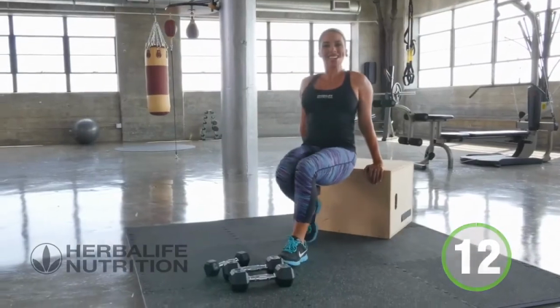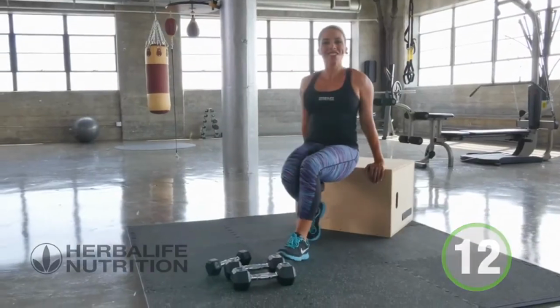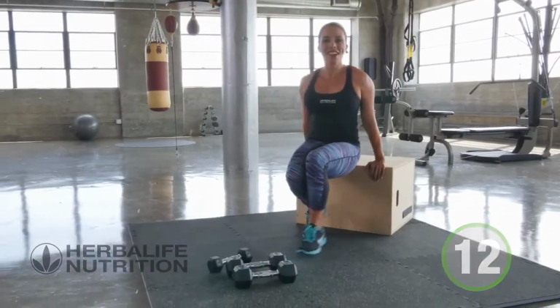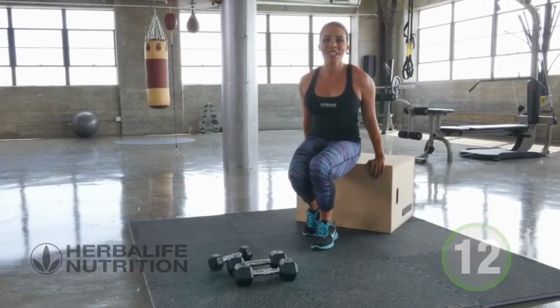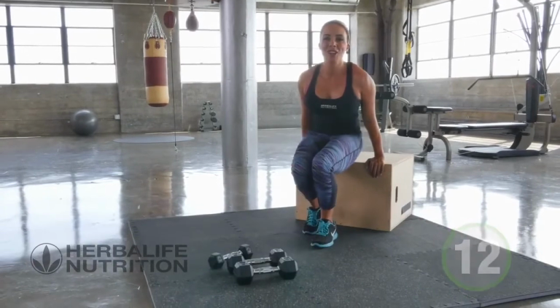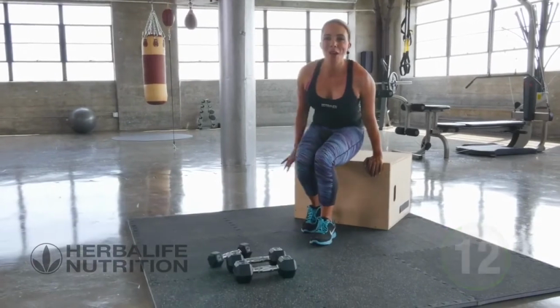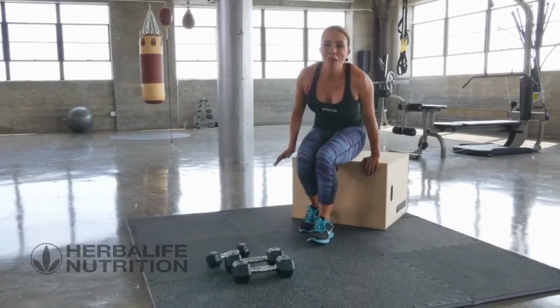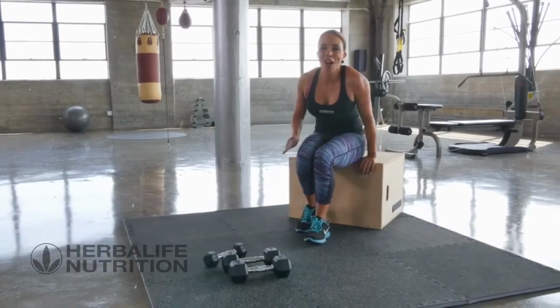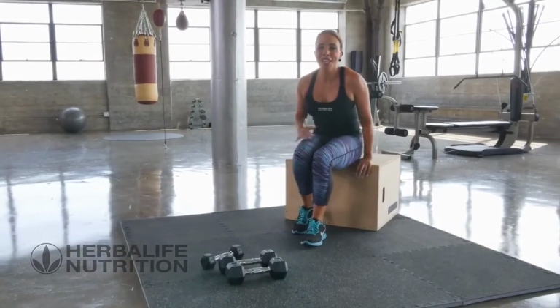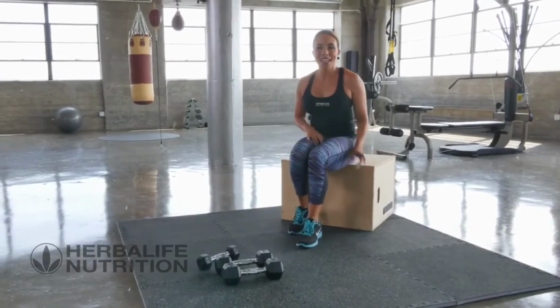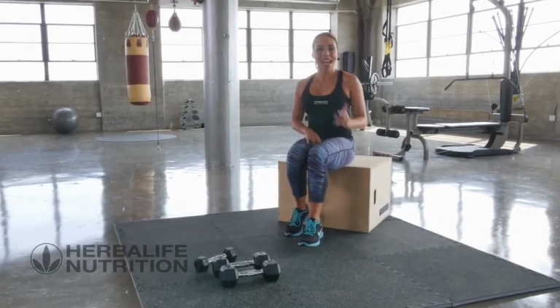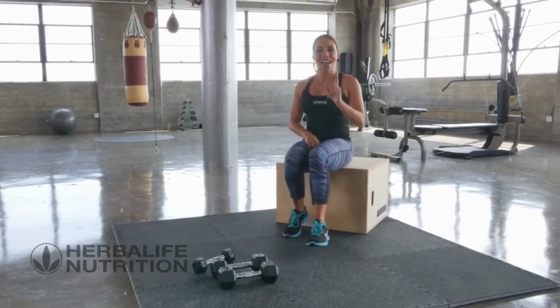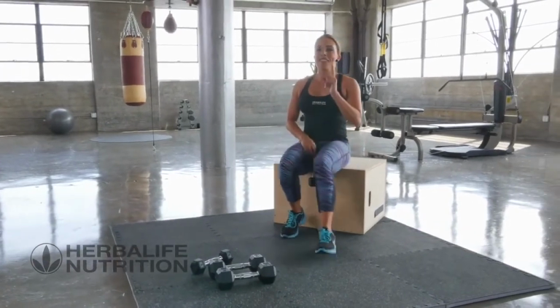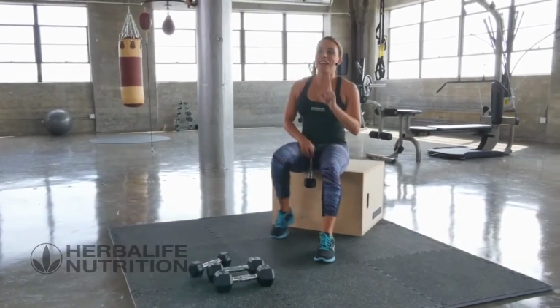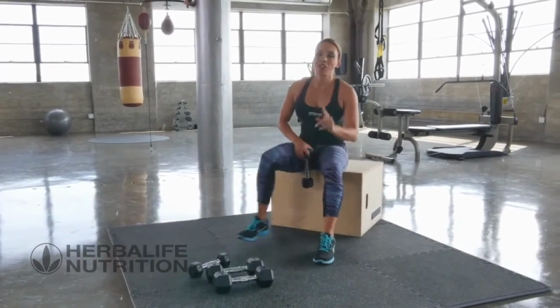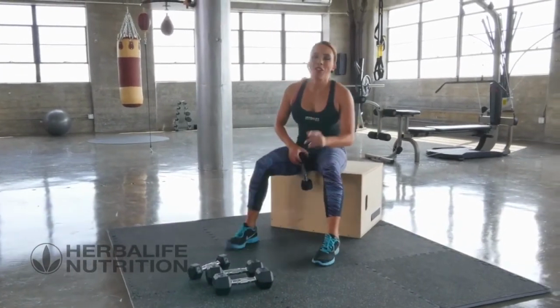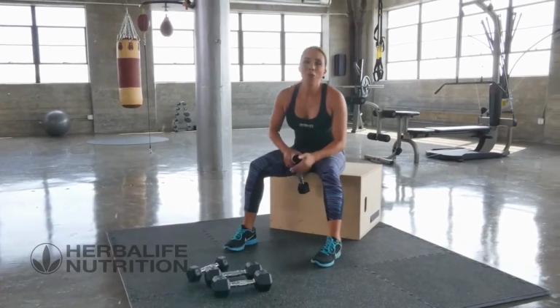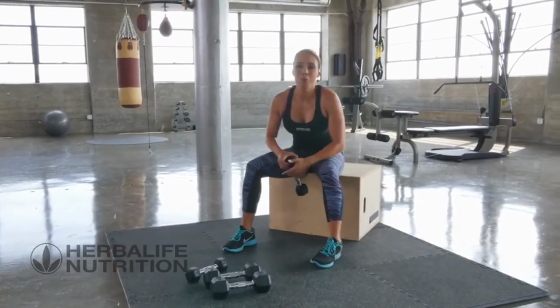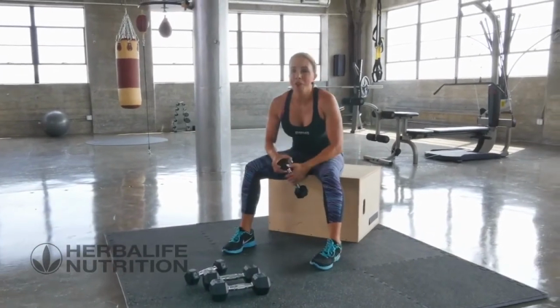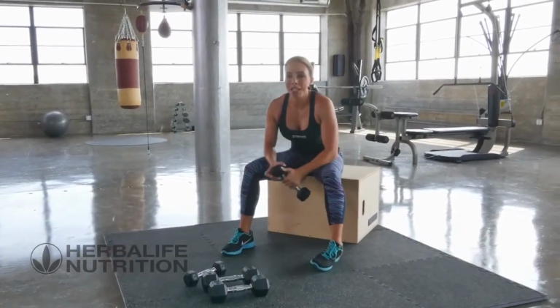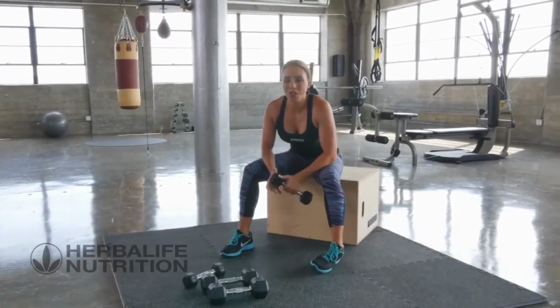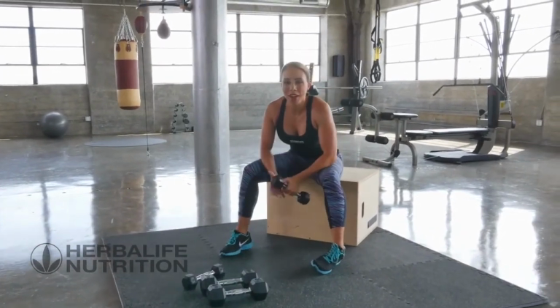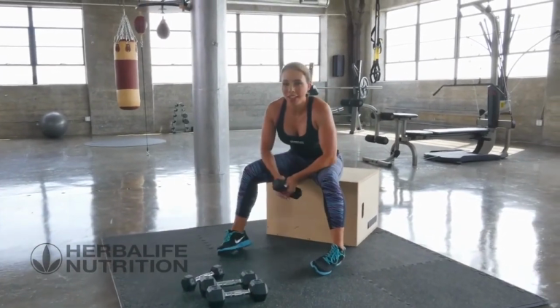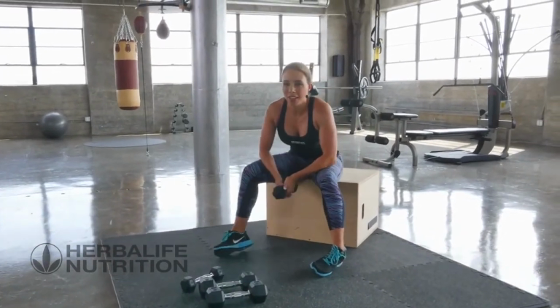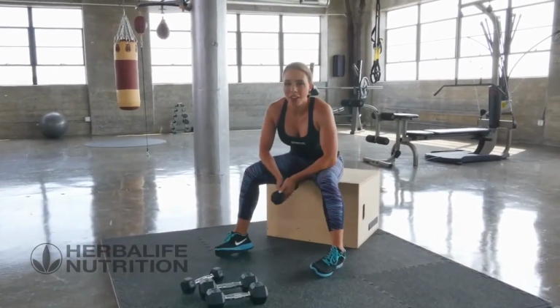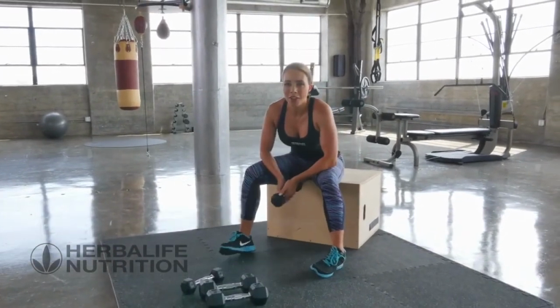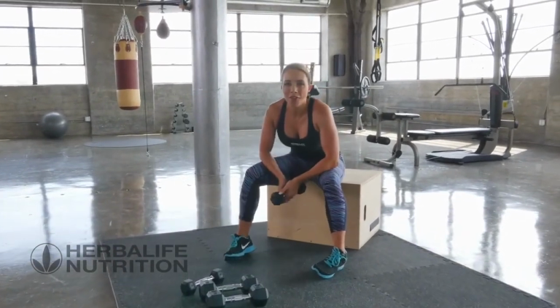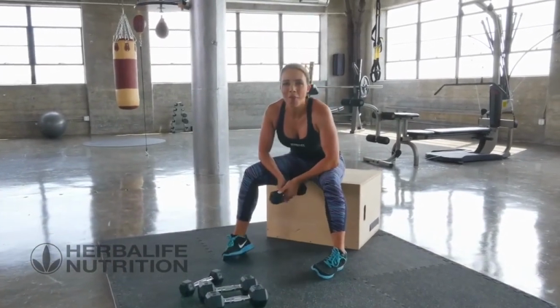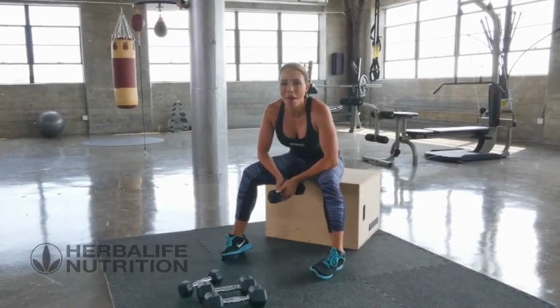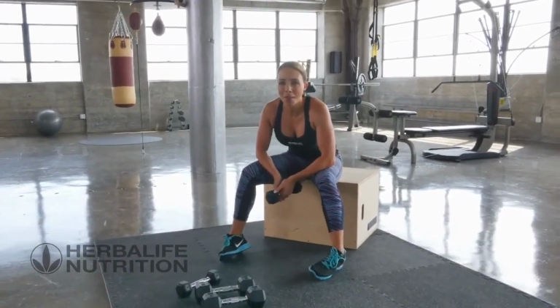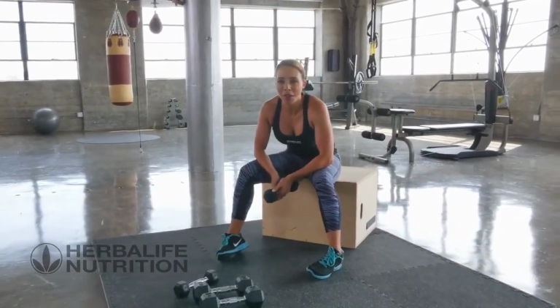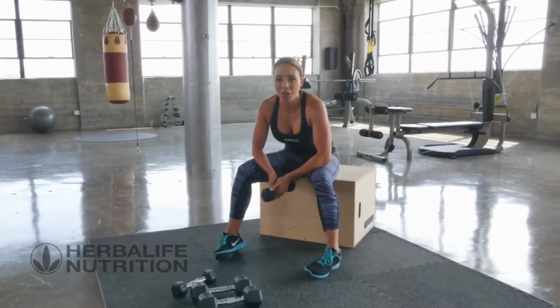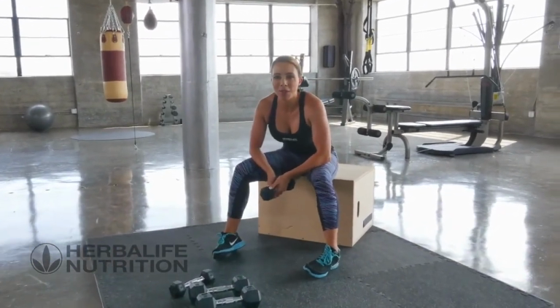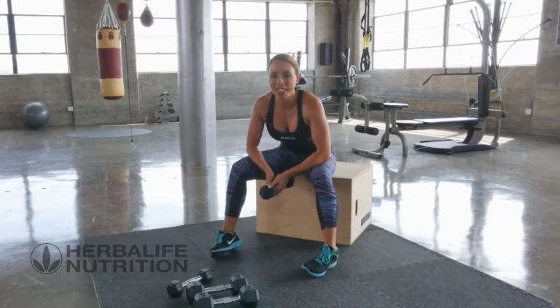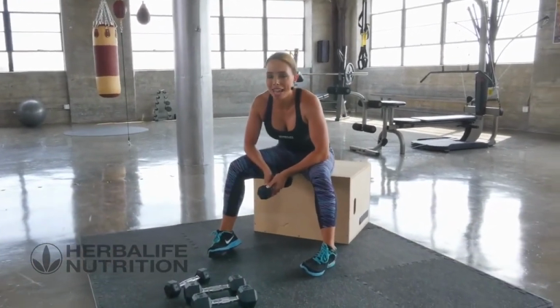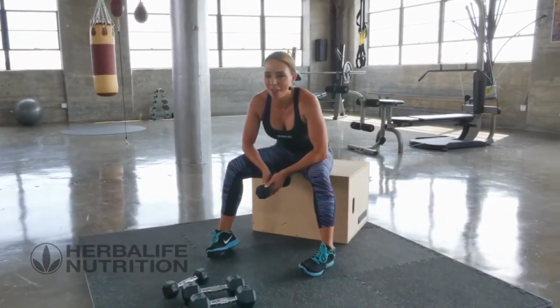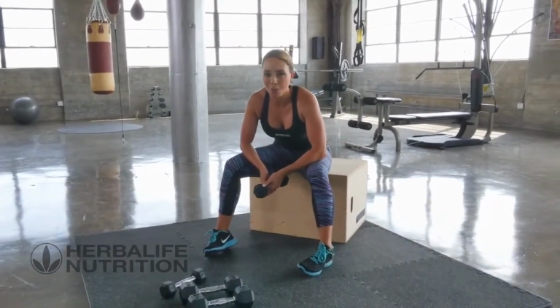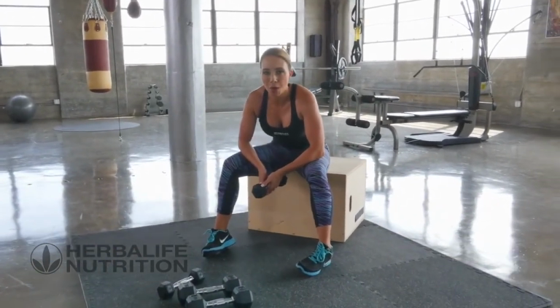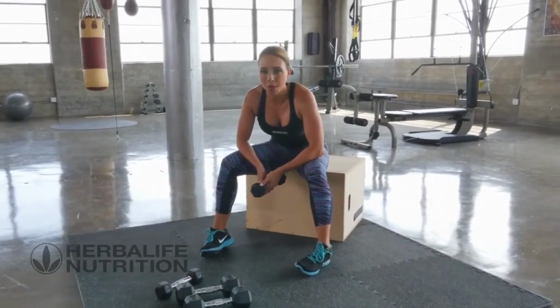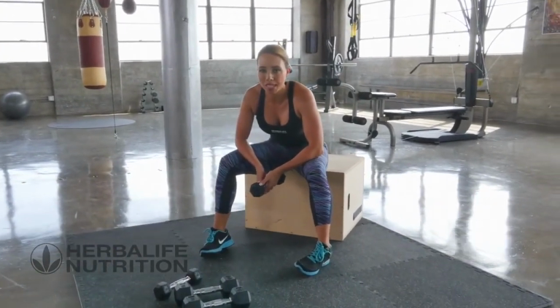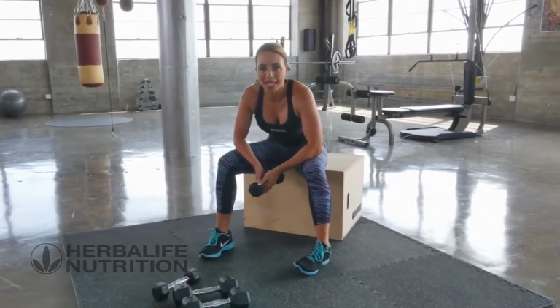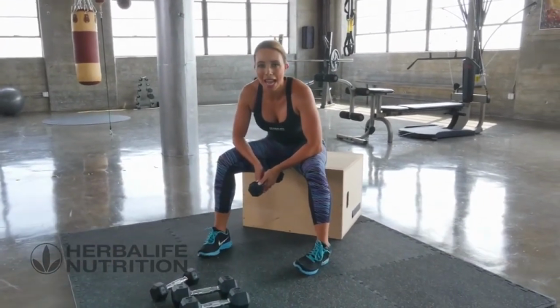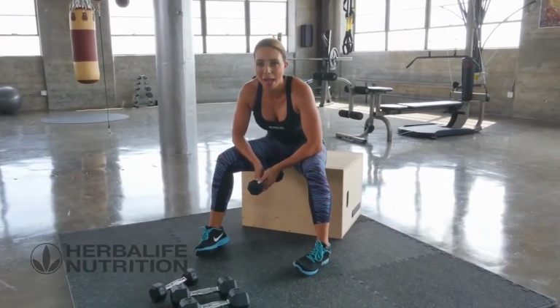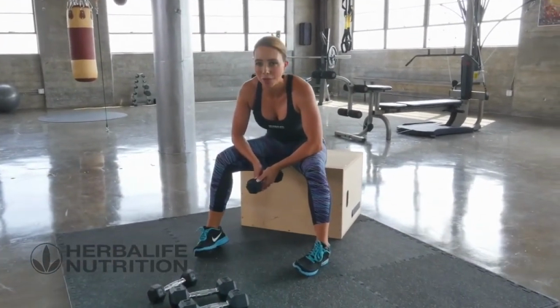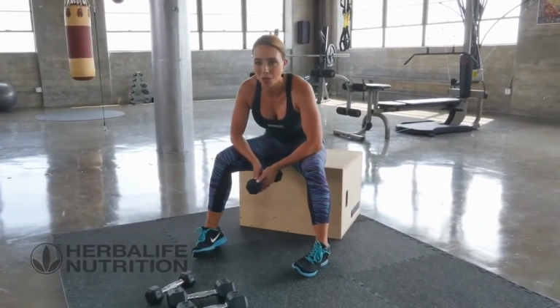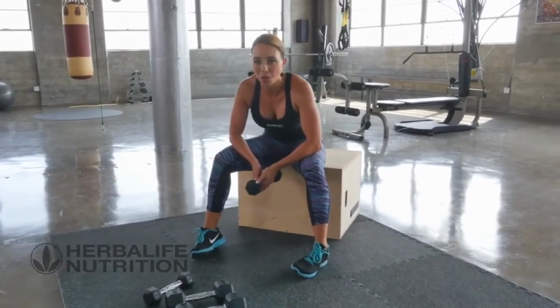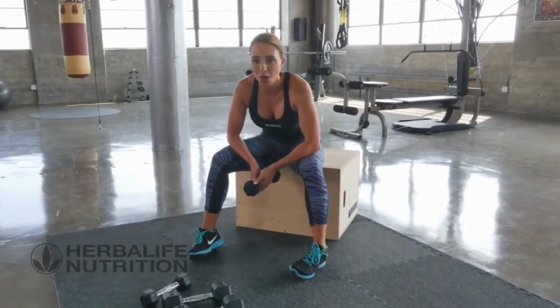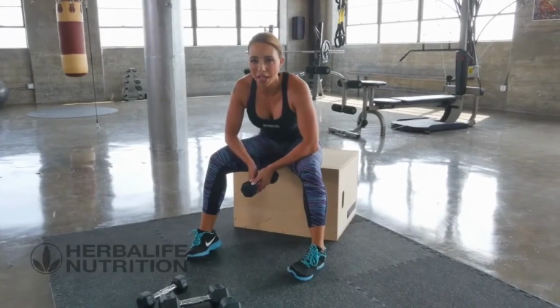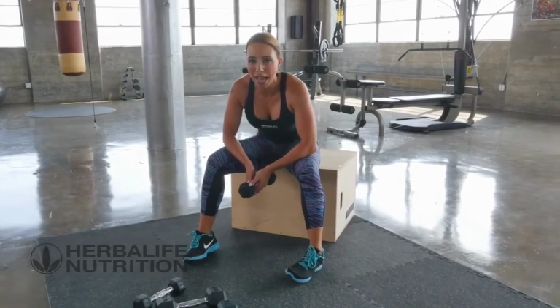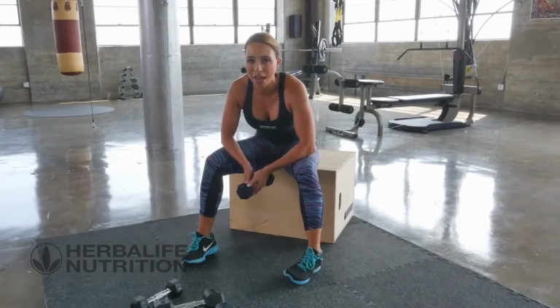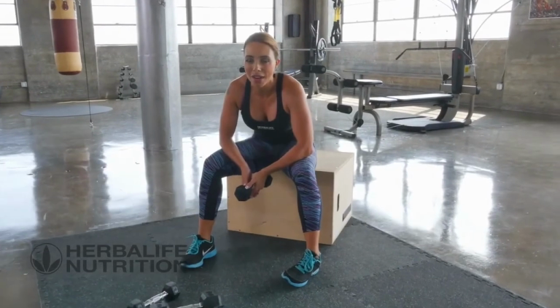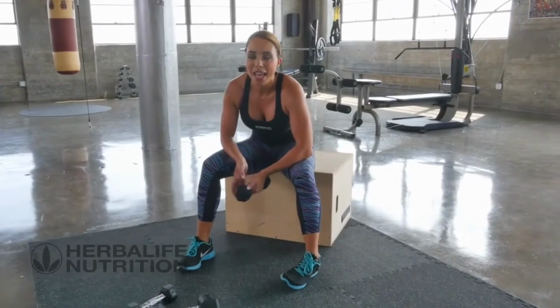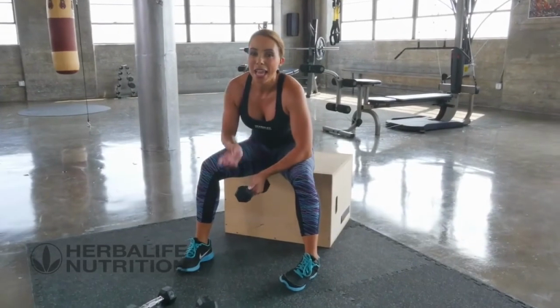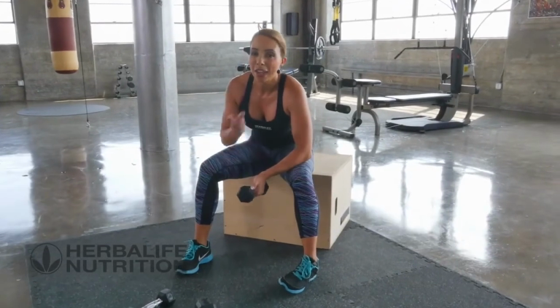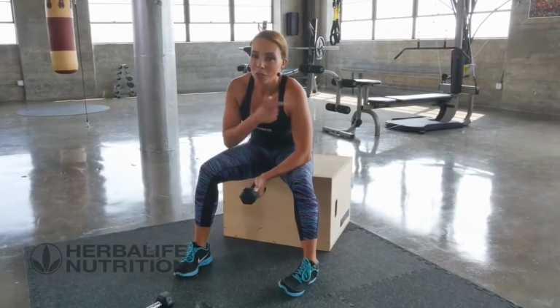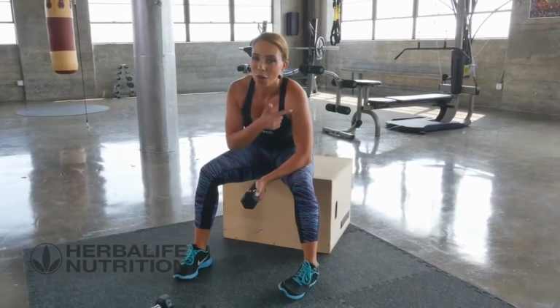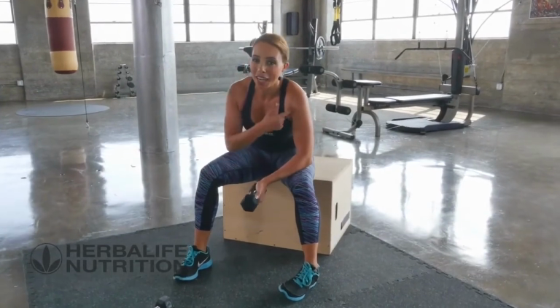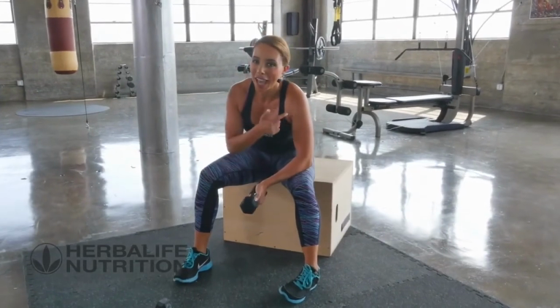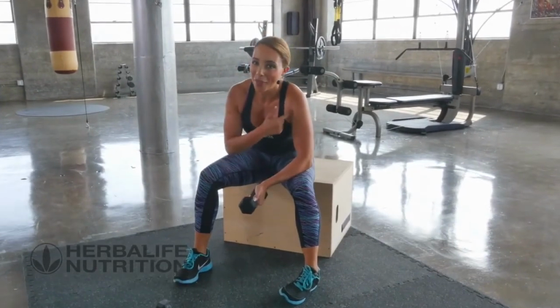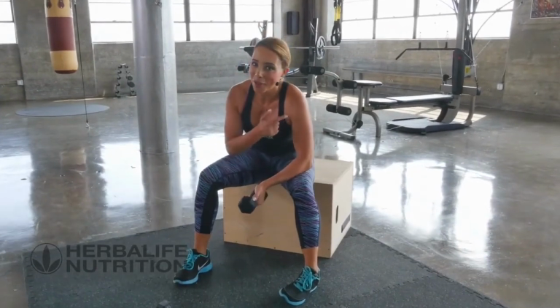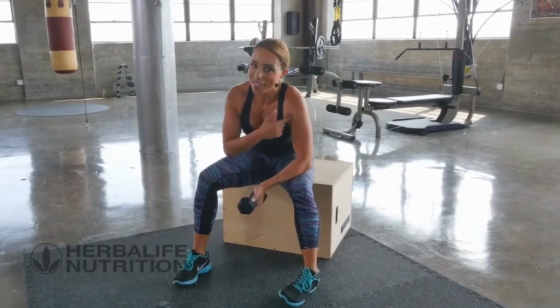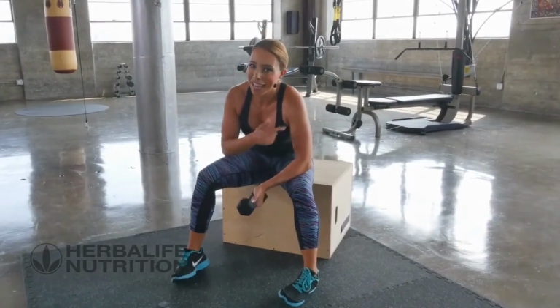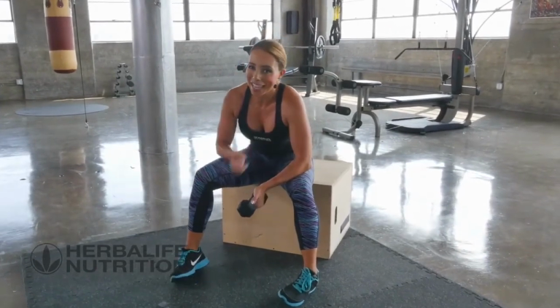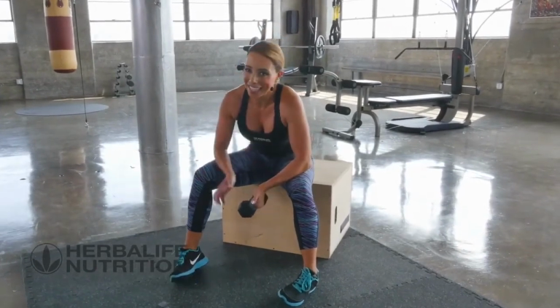Great job guys — that's your upper body strength done. Remember, you need to have protein after your workout if you want to get those gains.